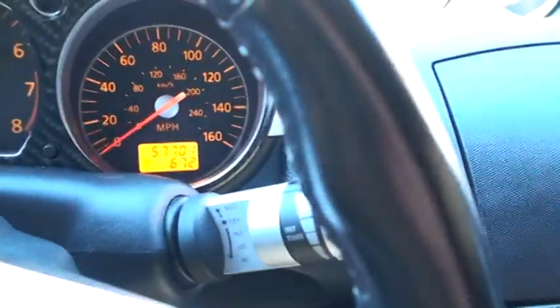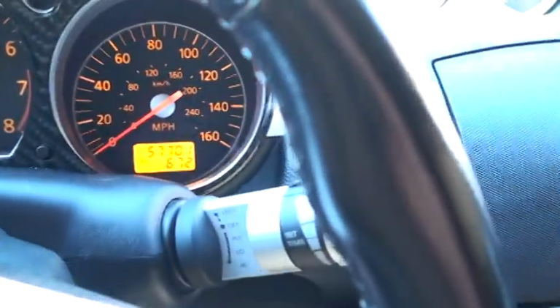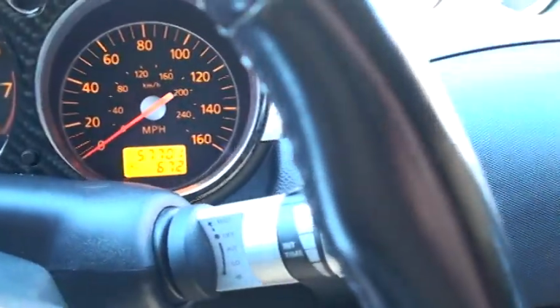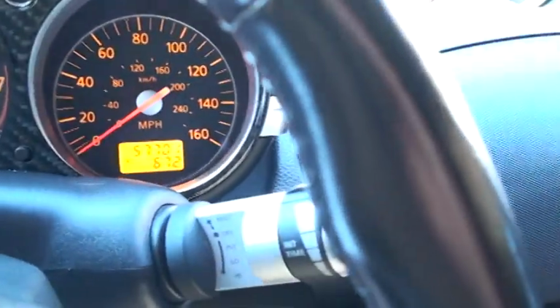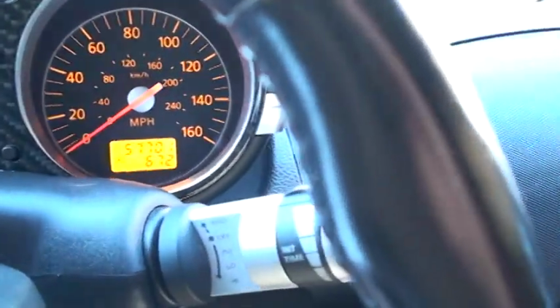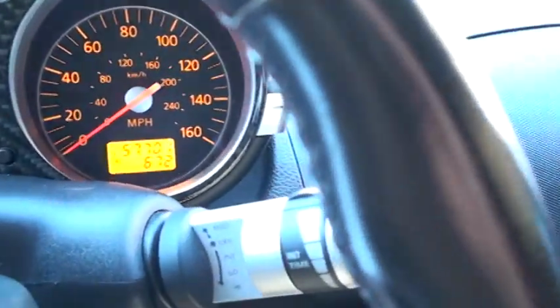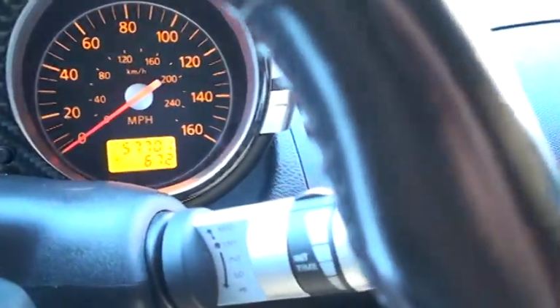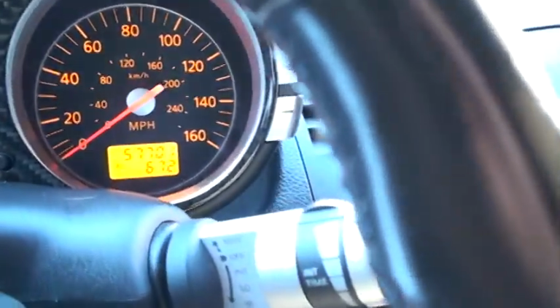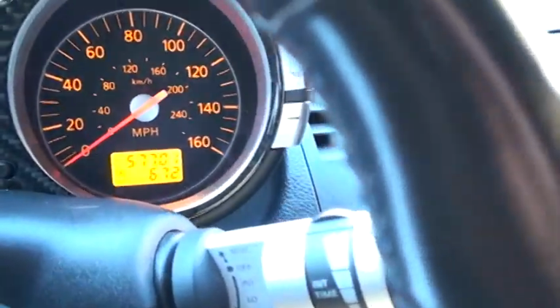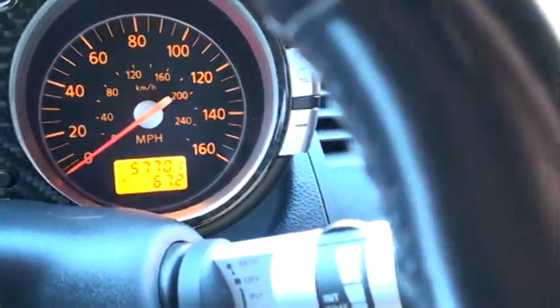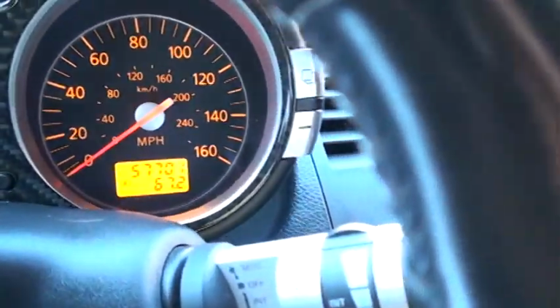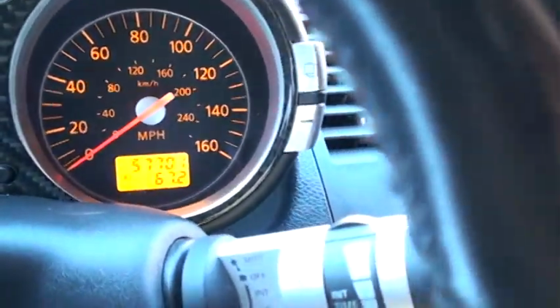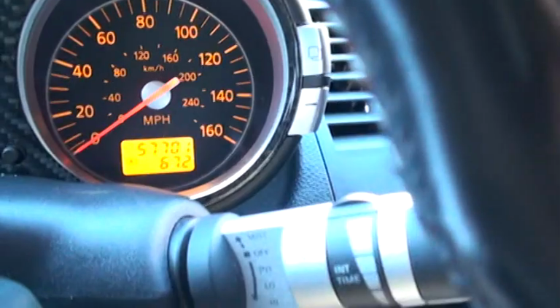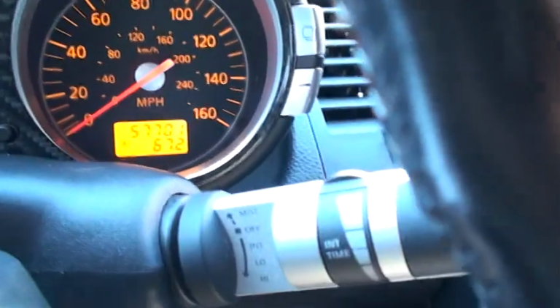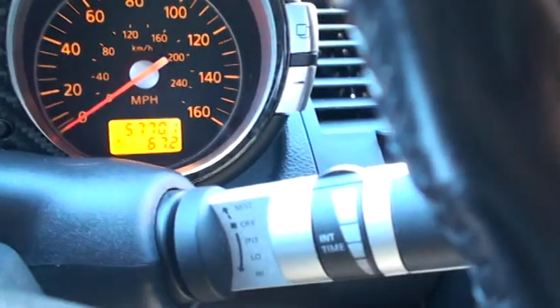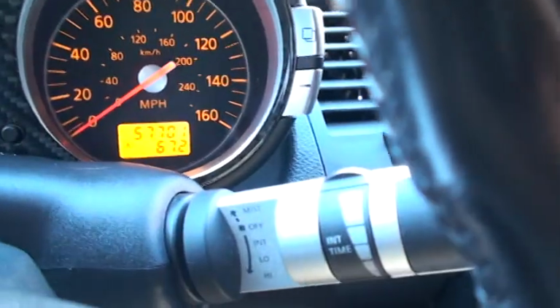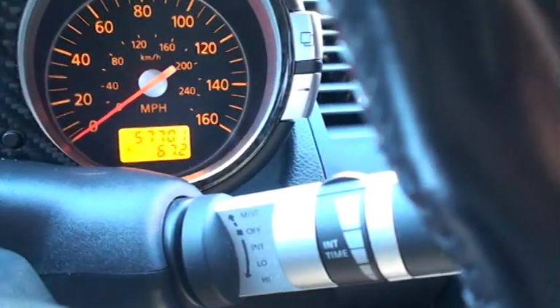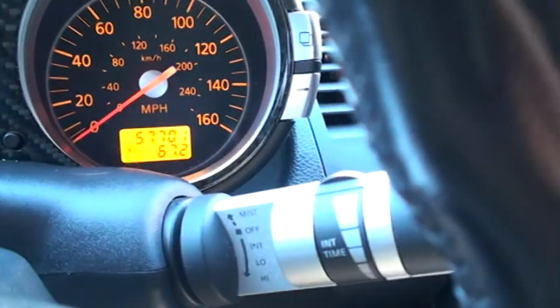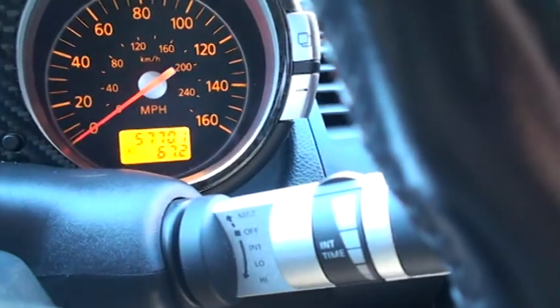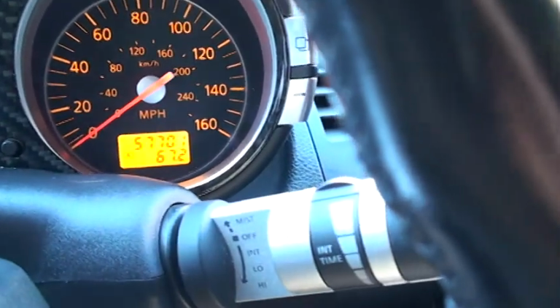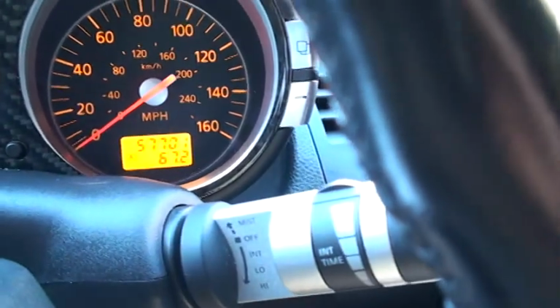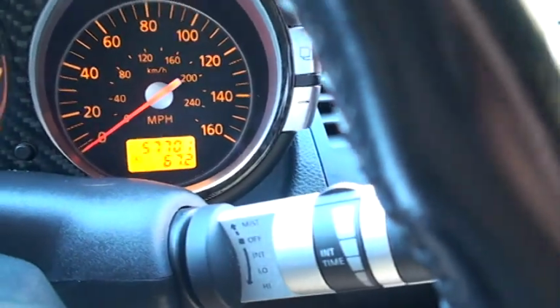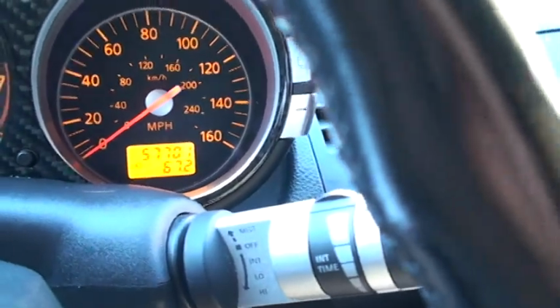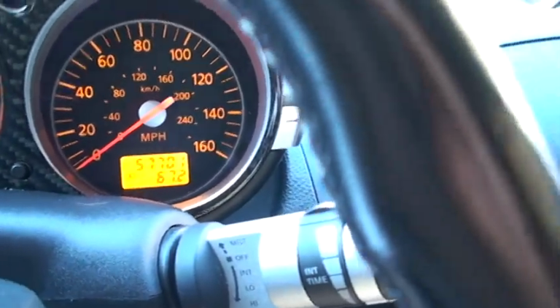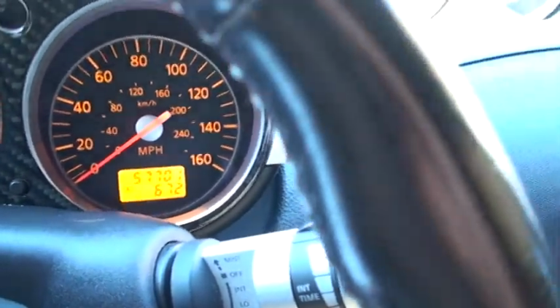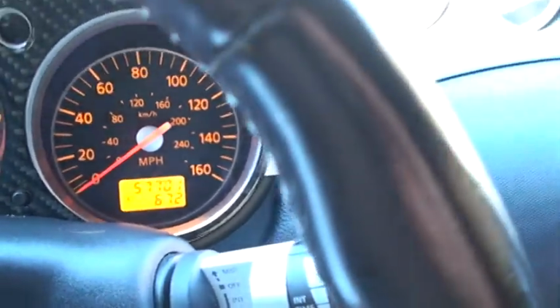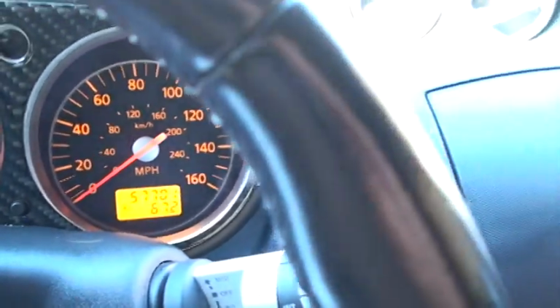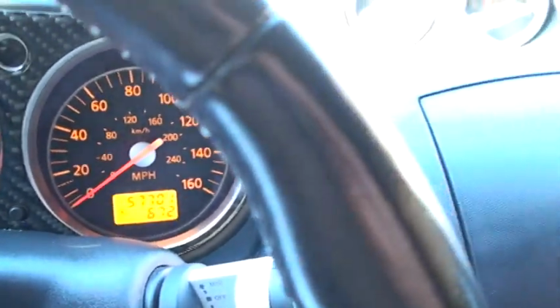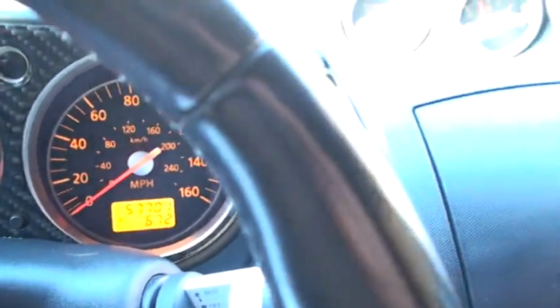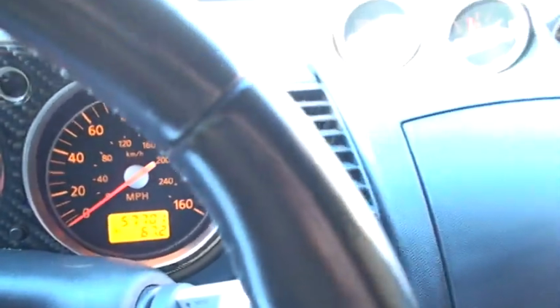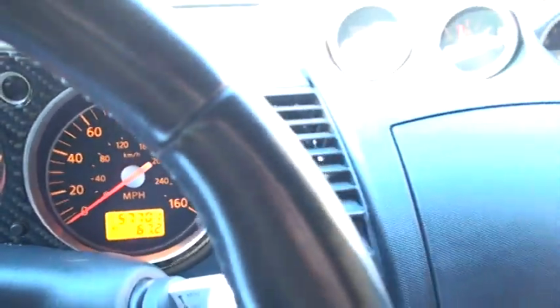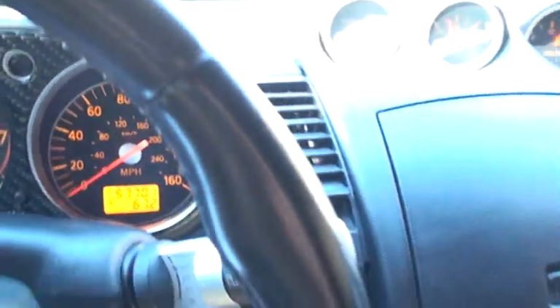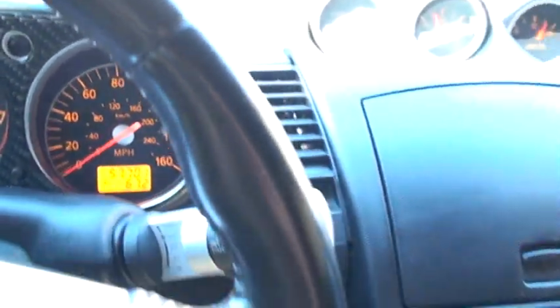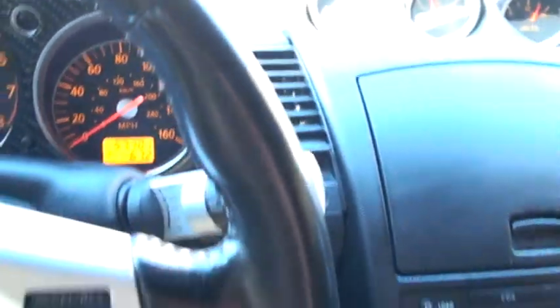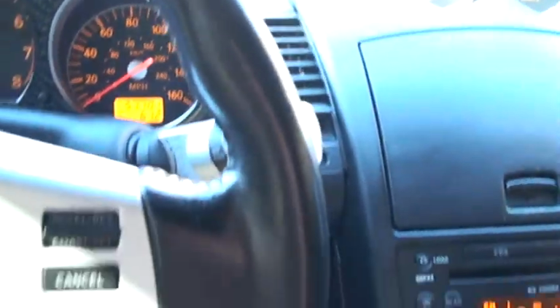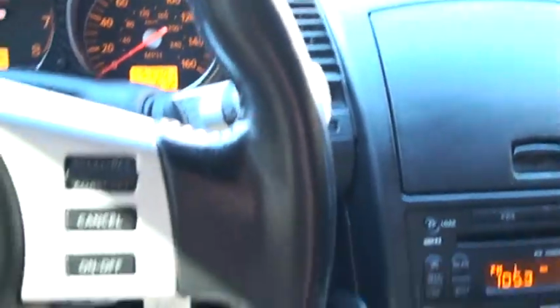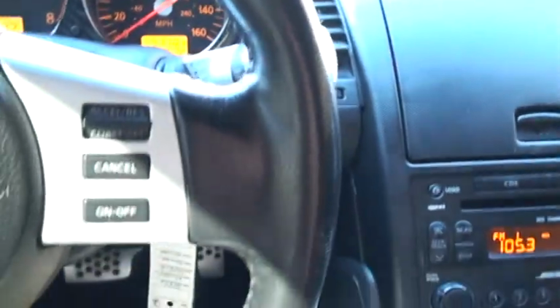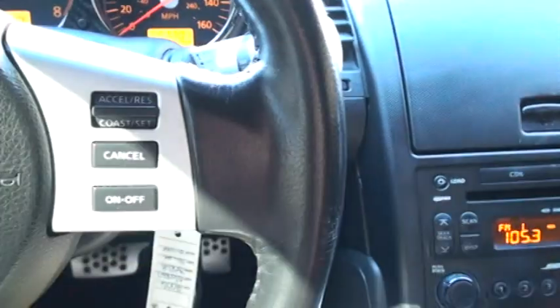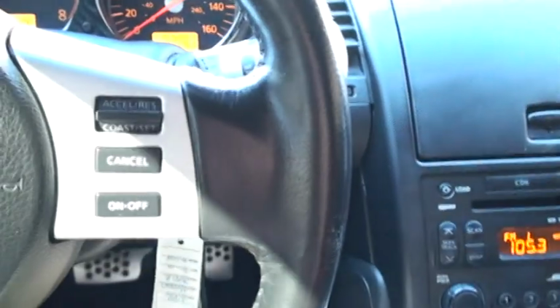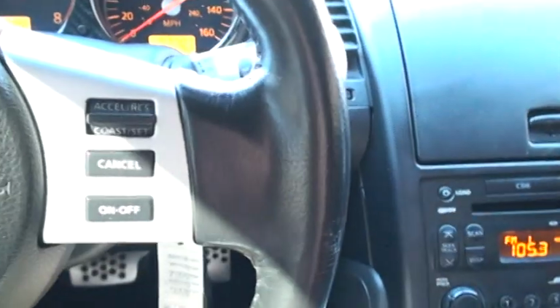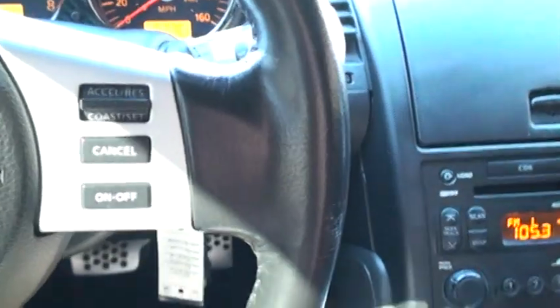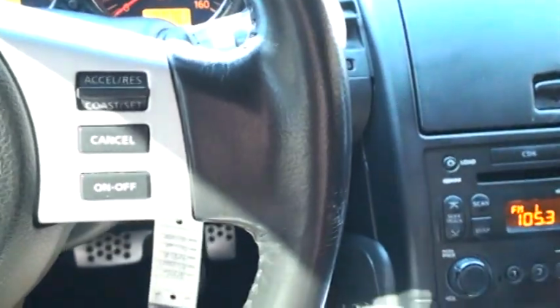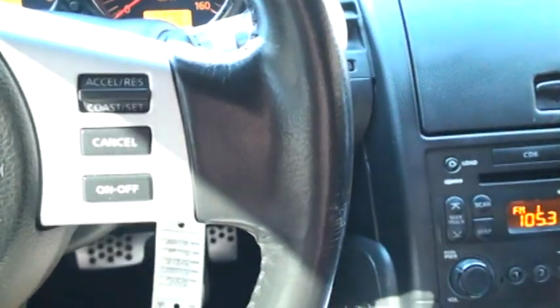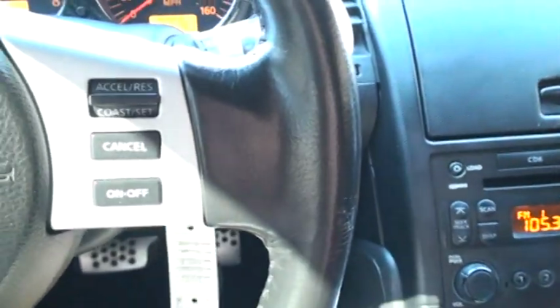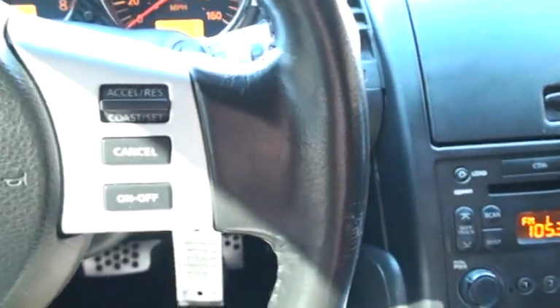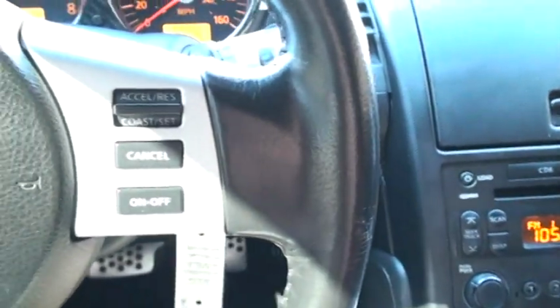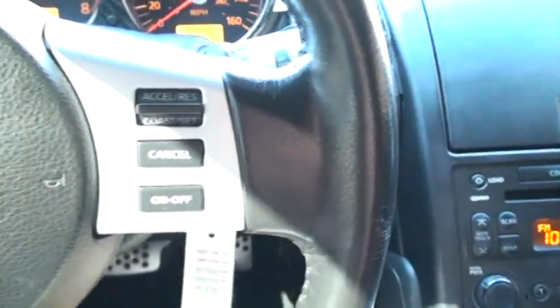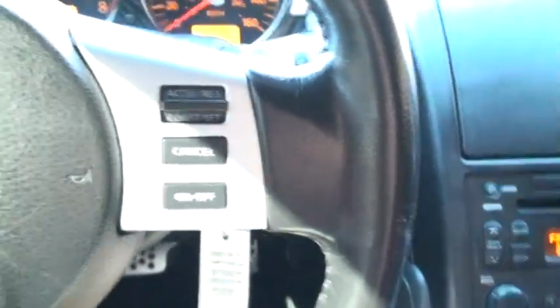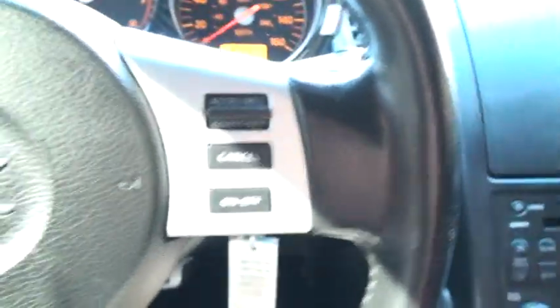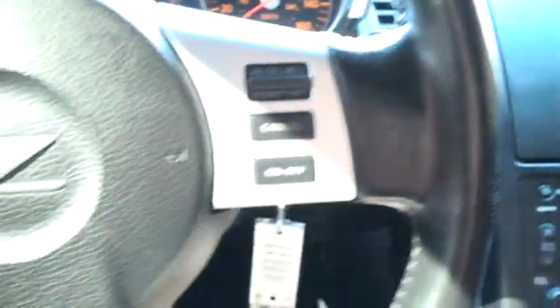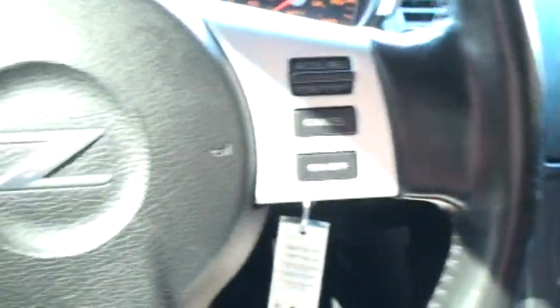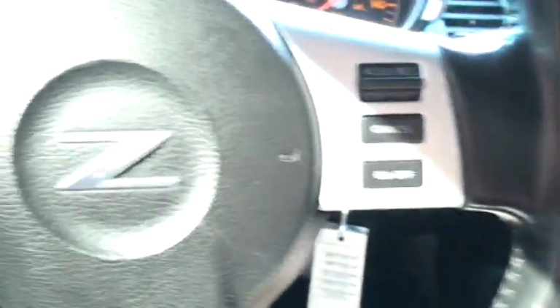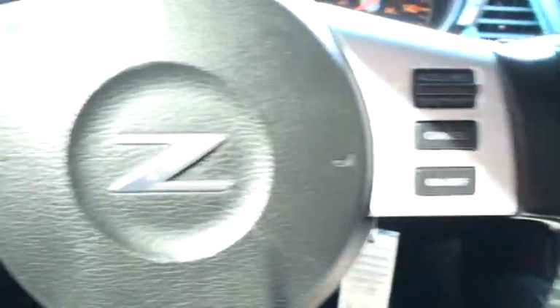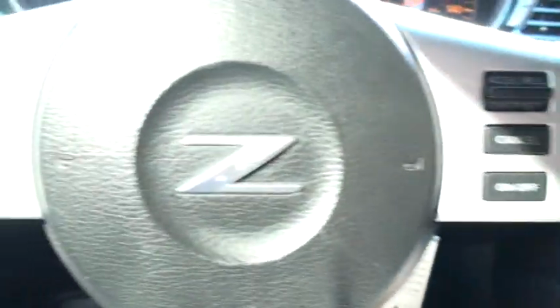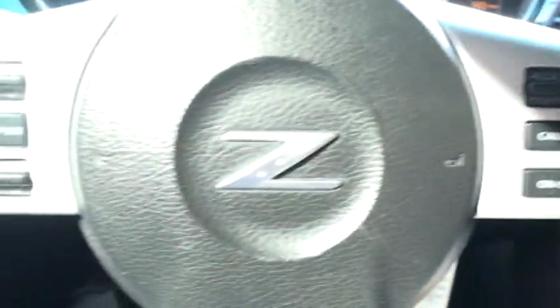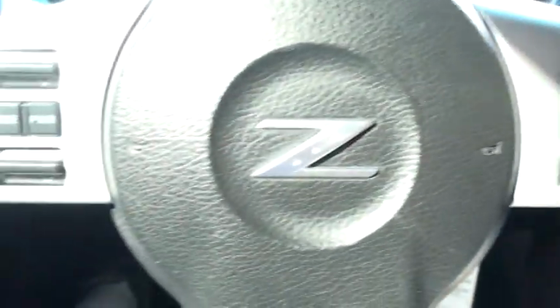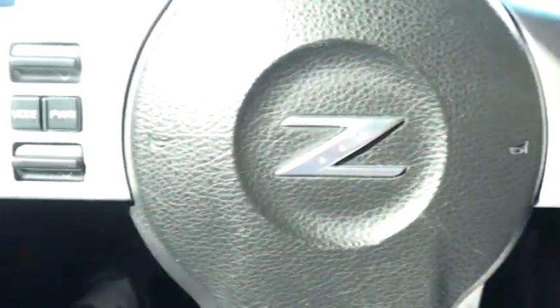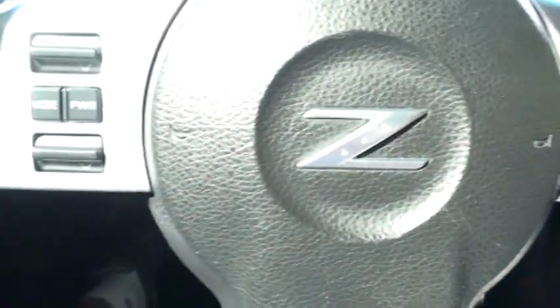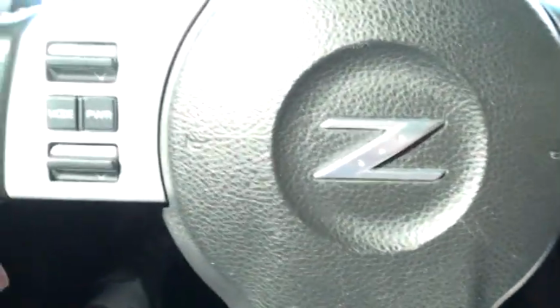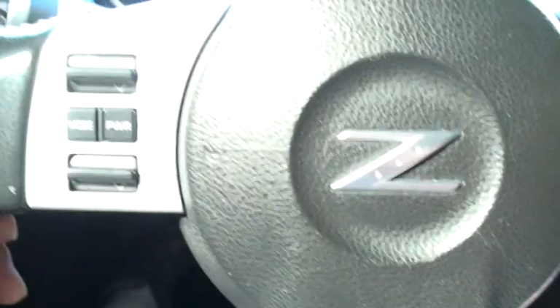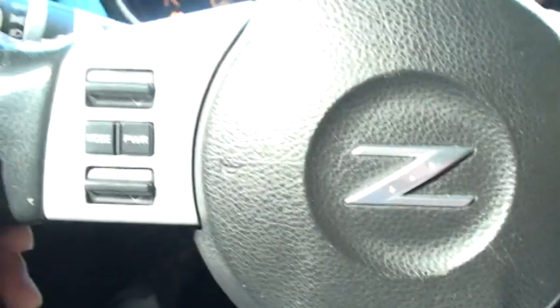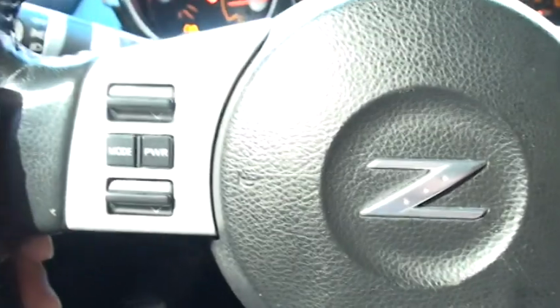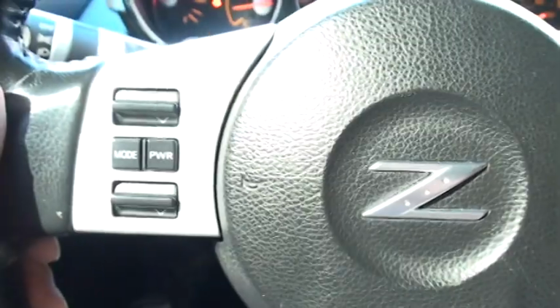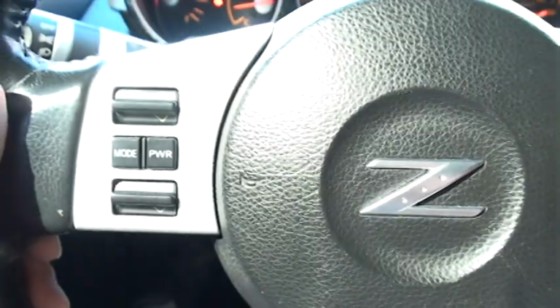57,700 miles on it. Got all your controls on the steering wheel — audio control.